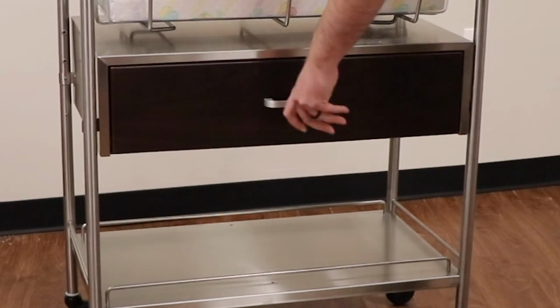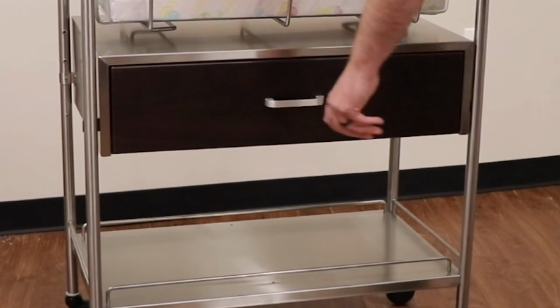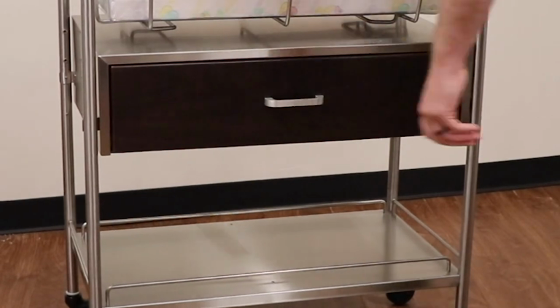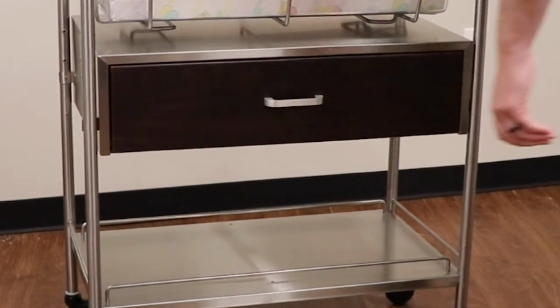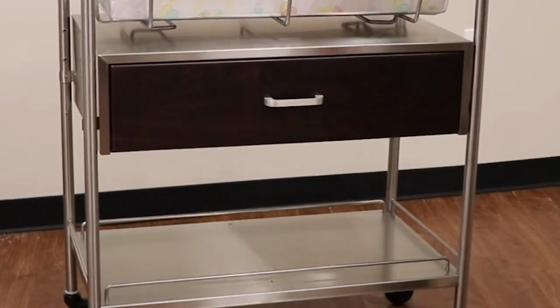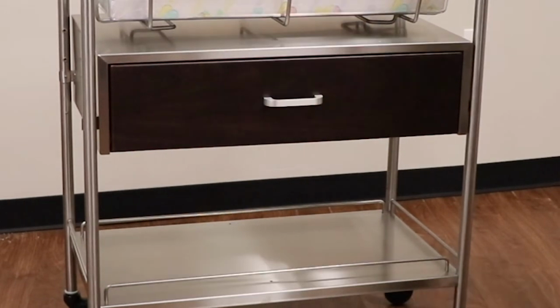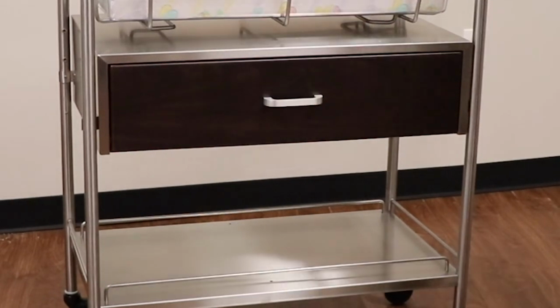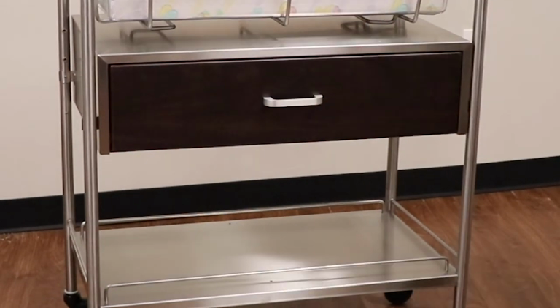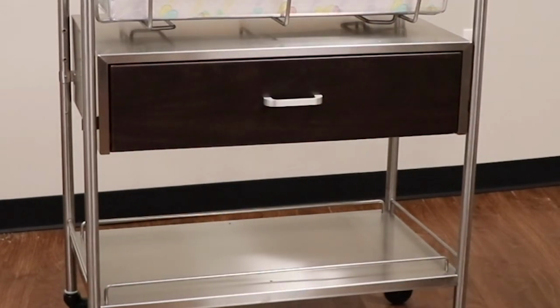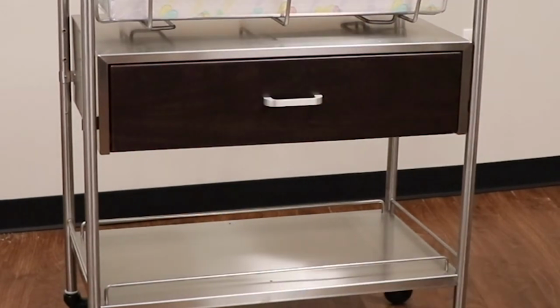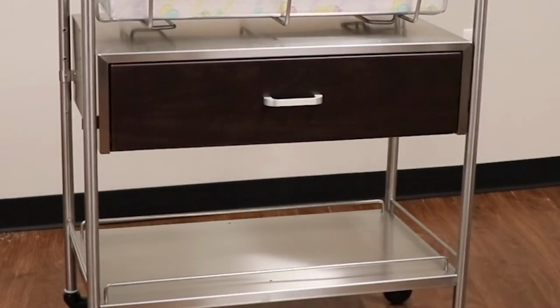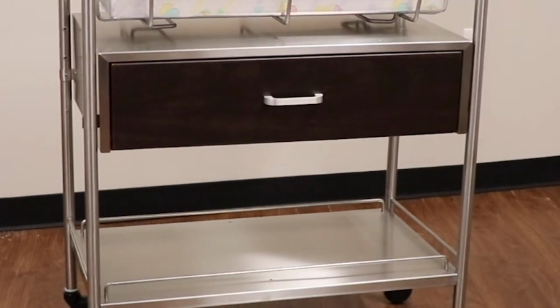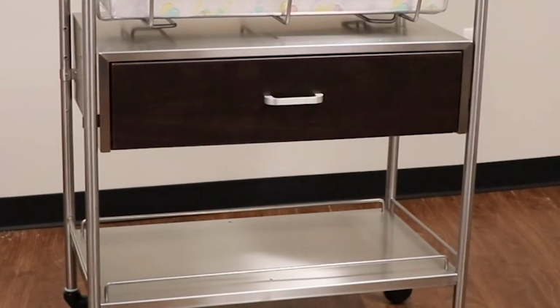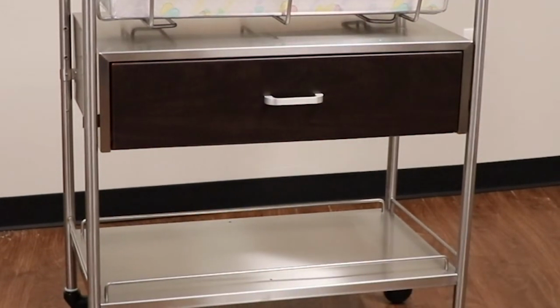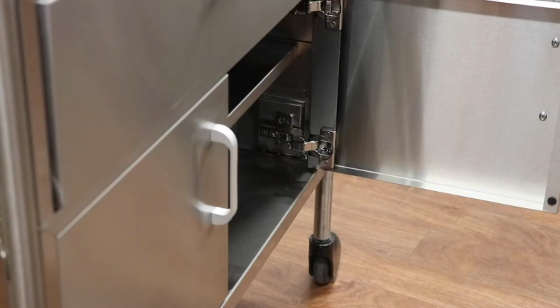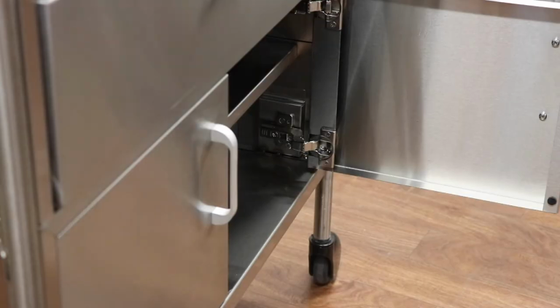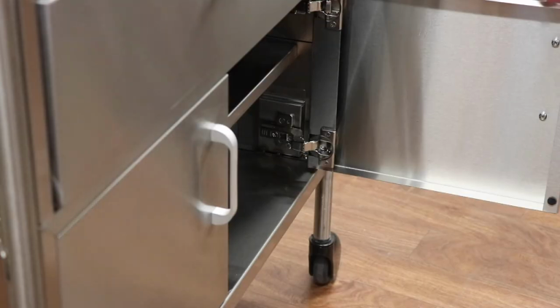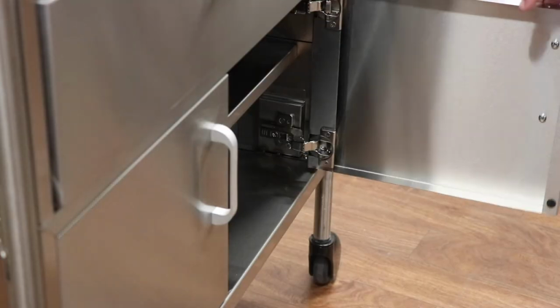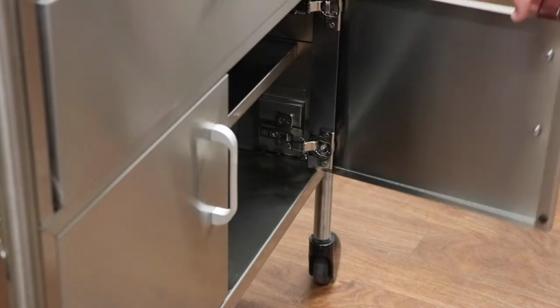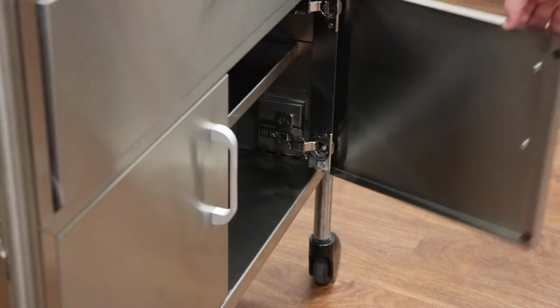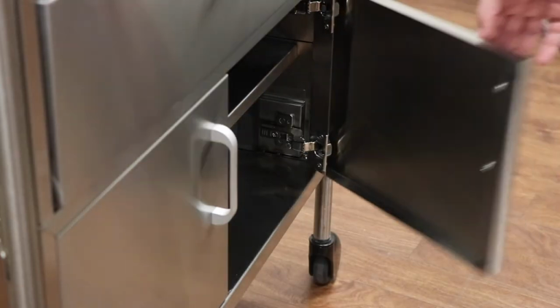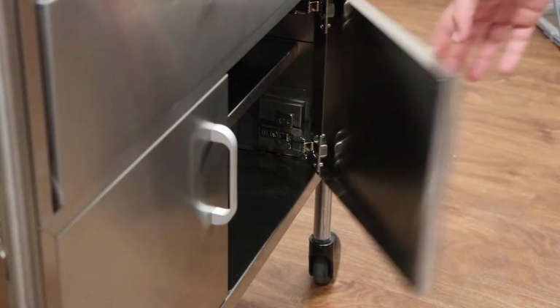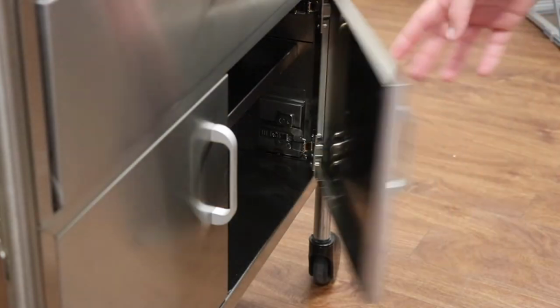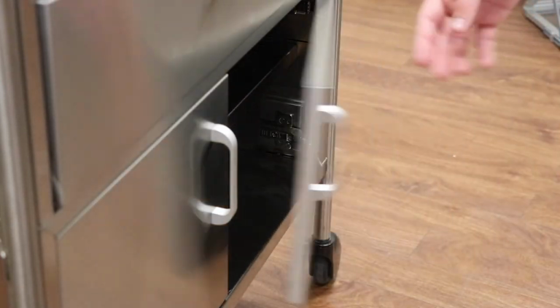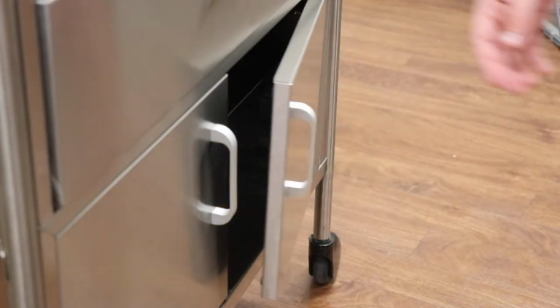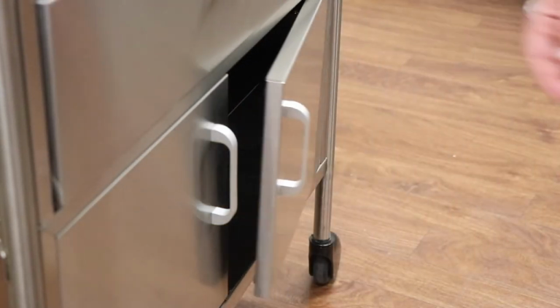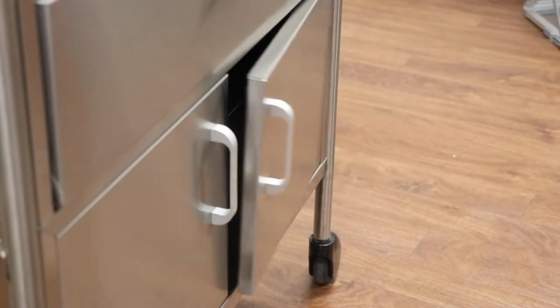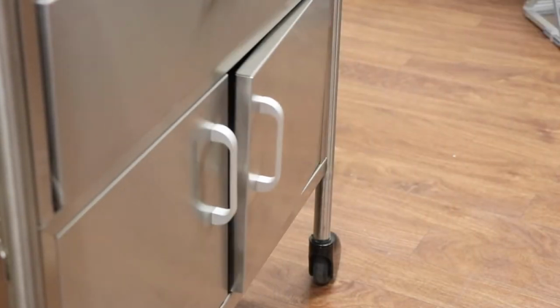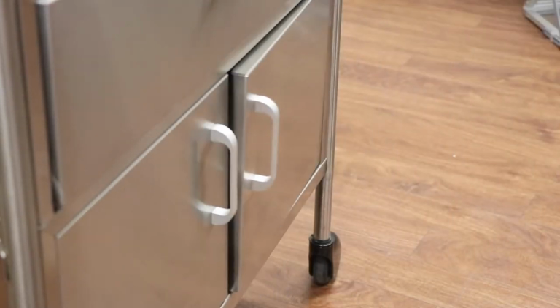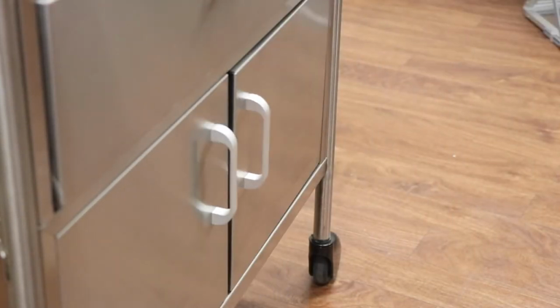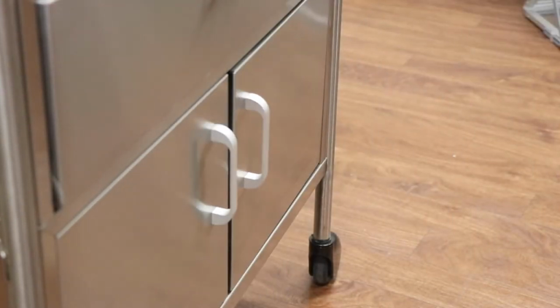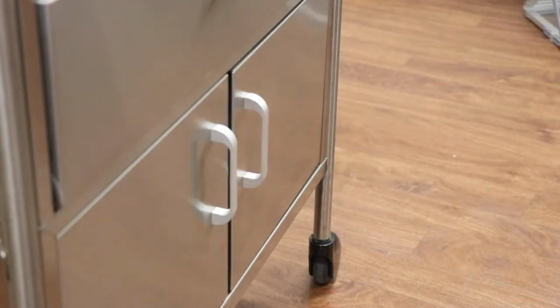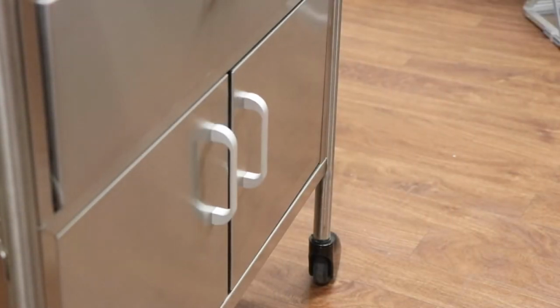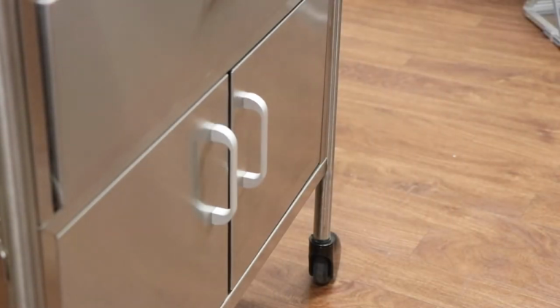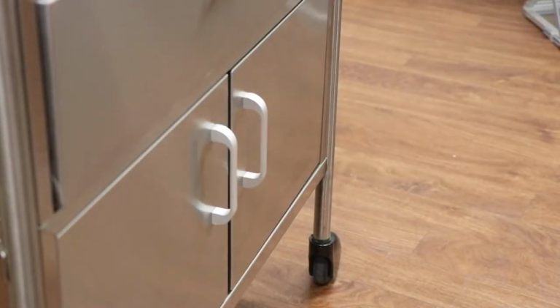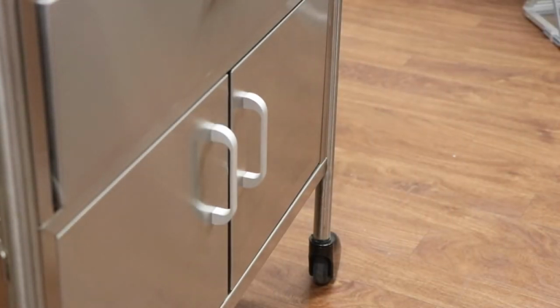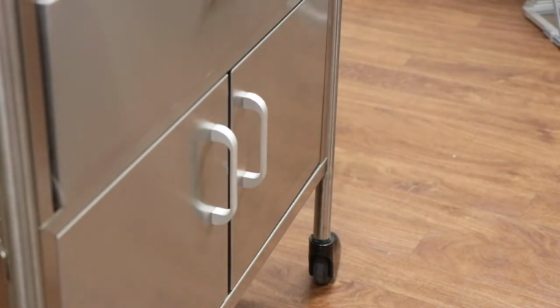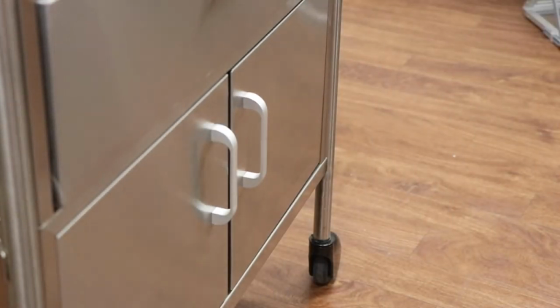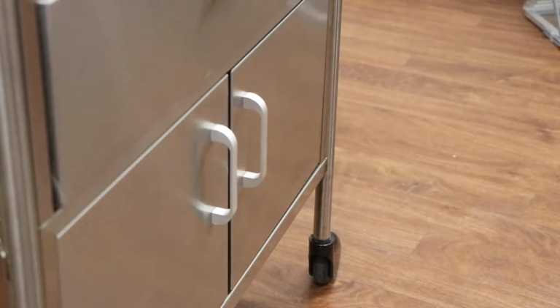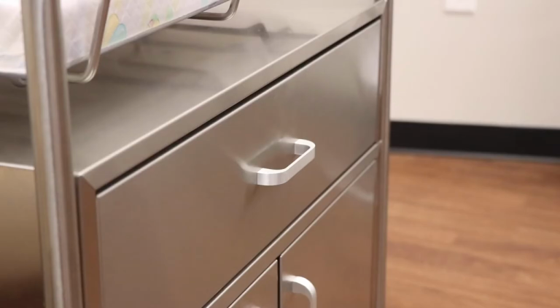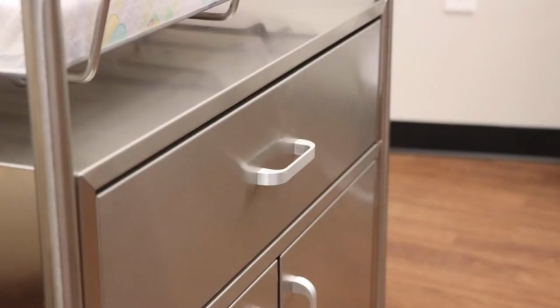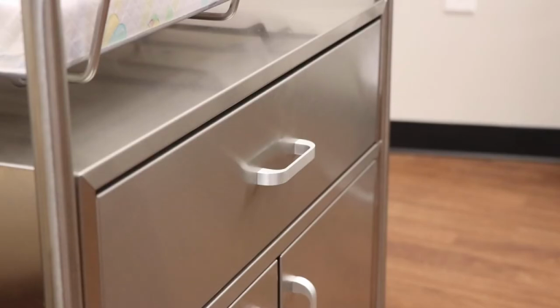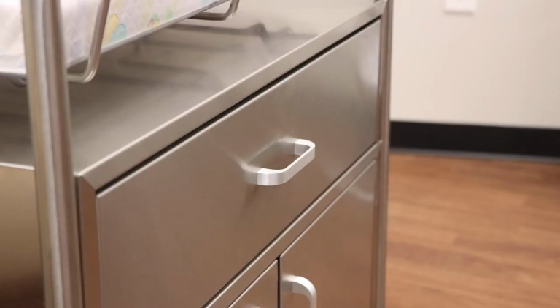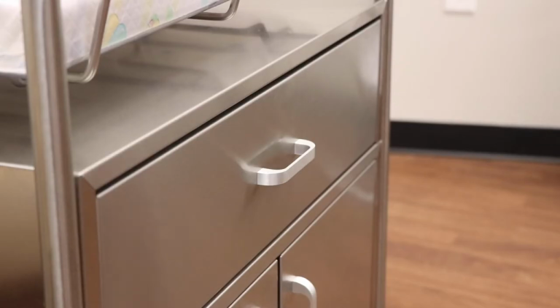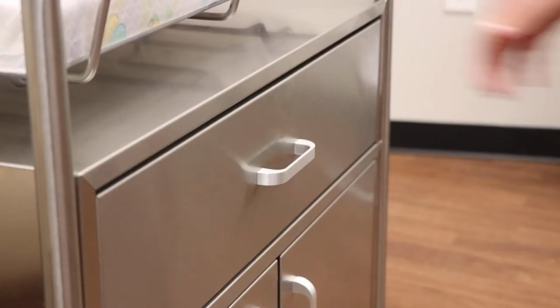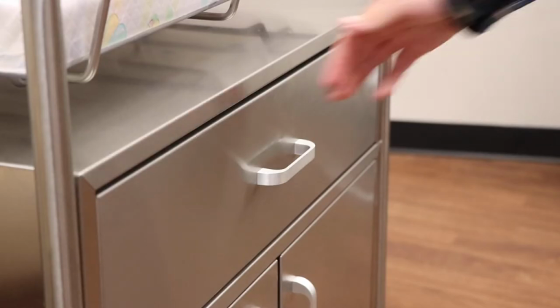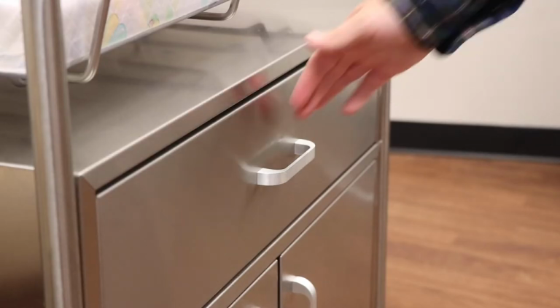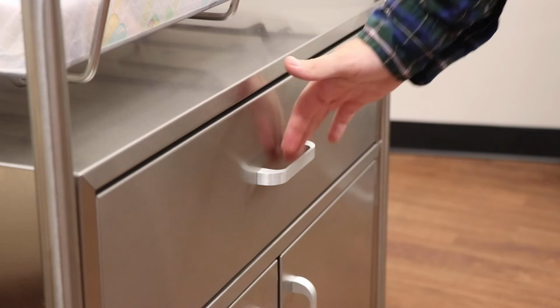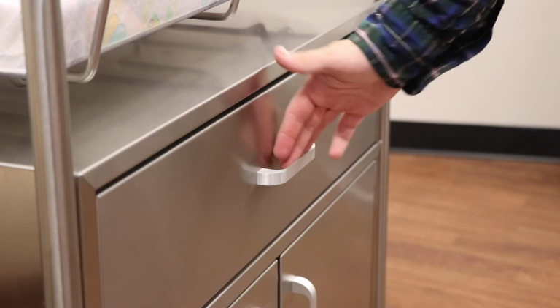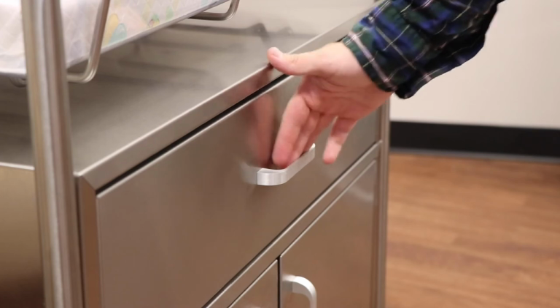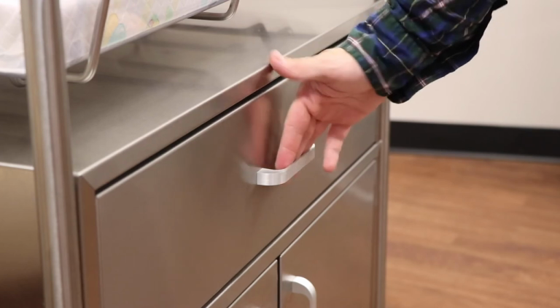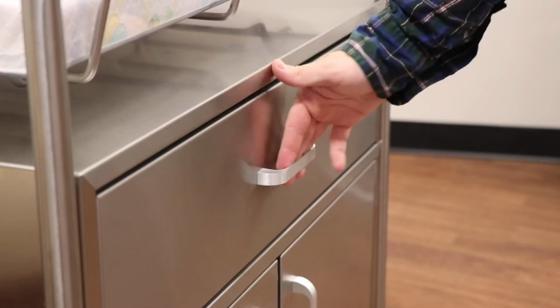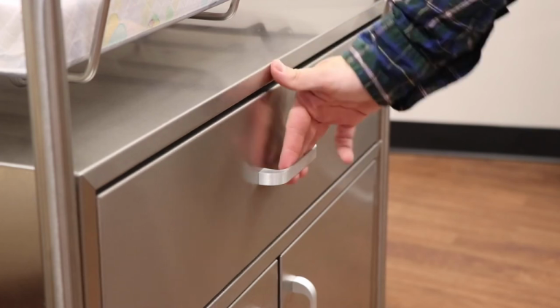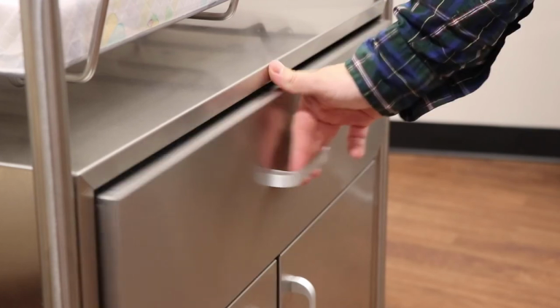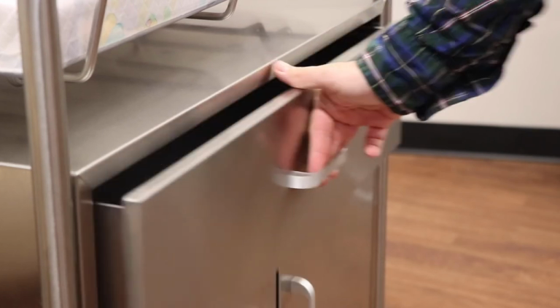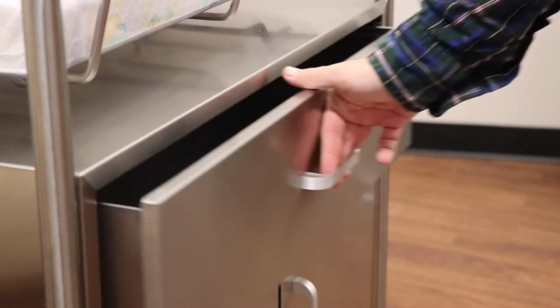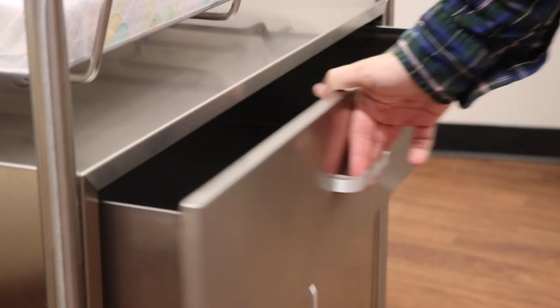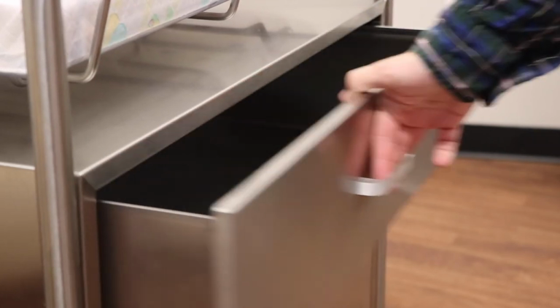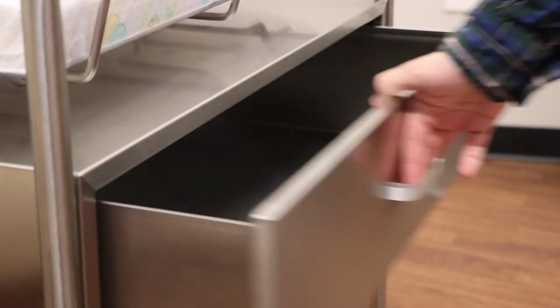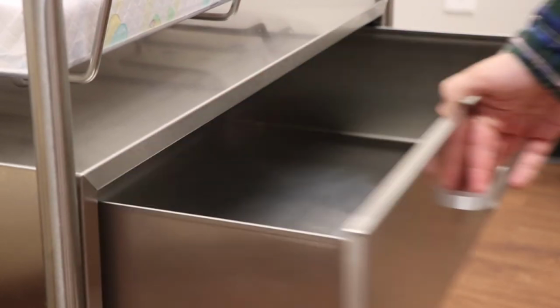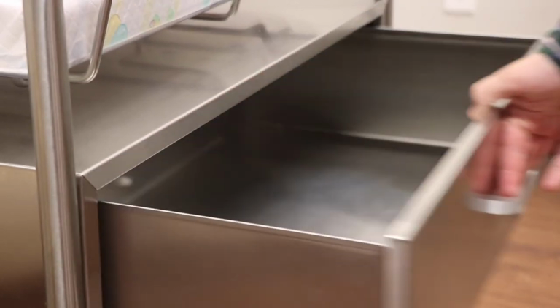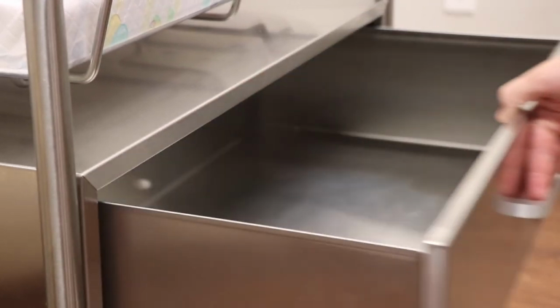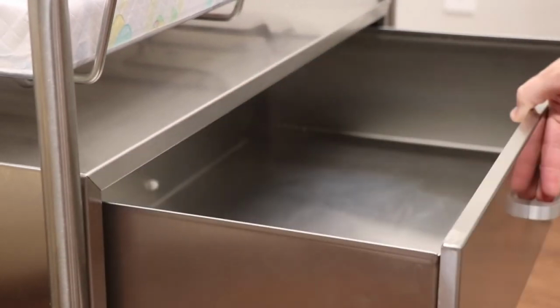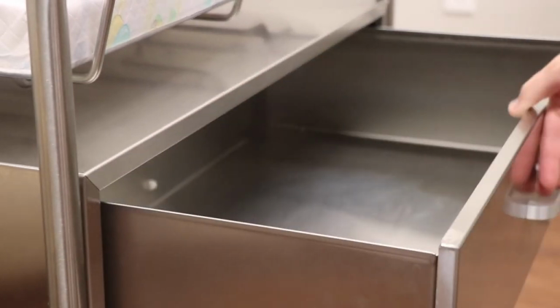All bassinets come with quiet self-closing cabinets and drawers that allow you to access generous storage spaces without waking the baby.